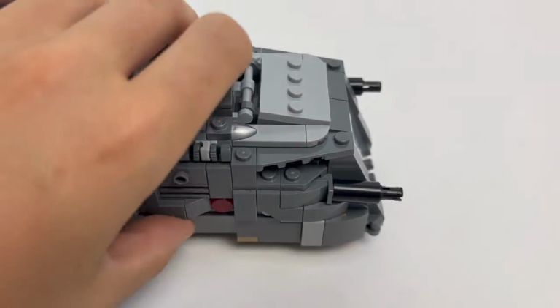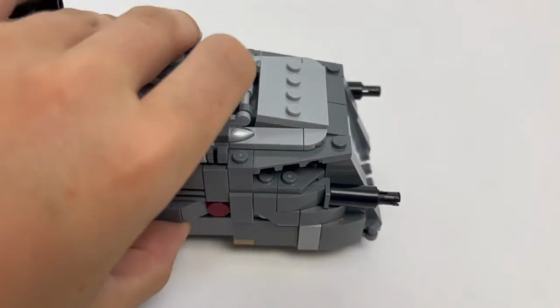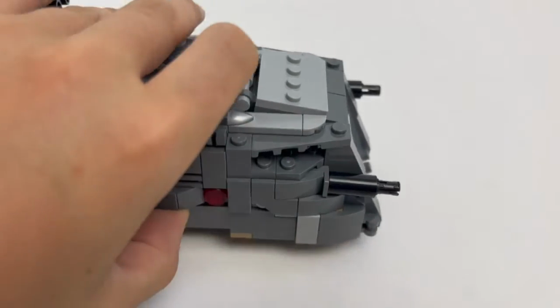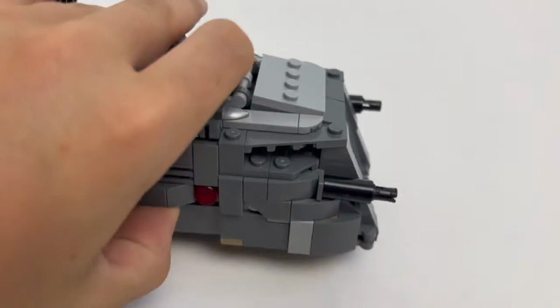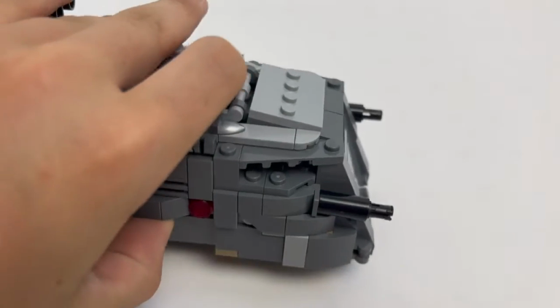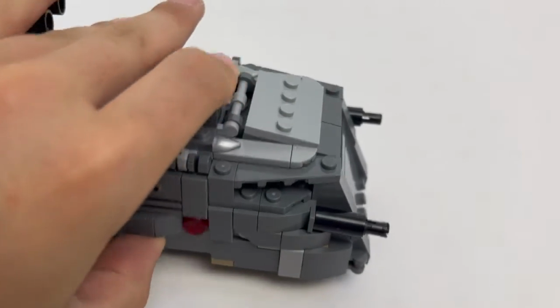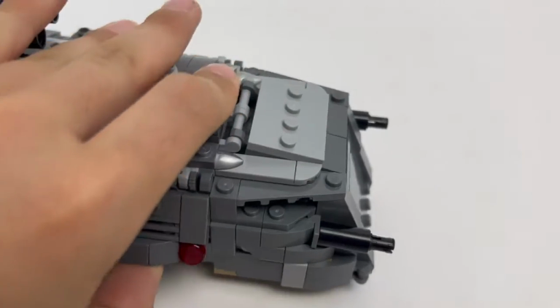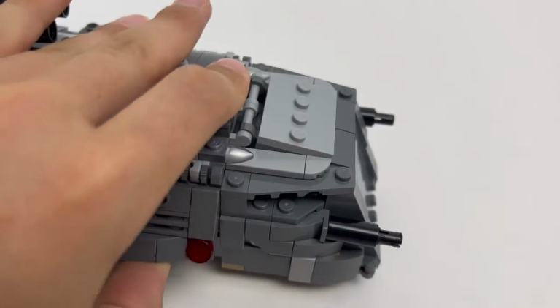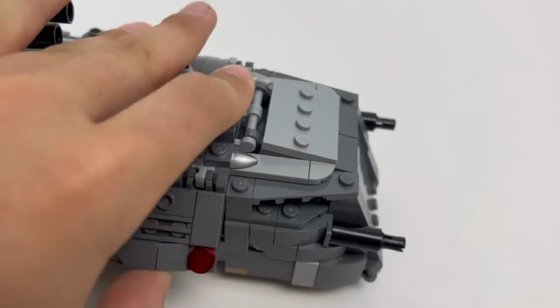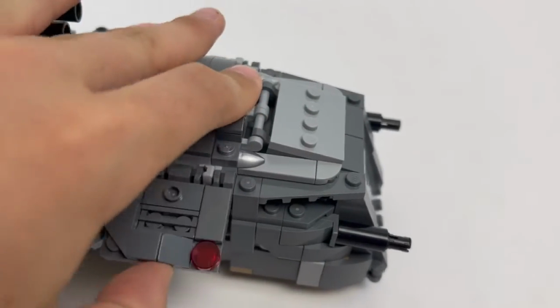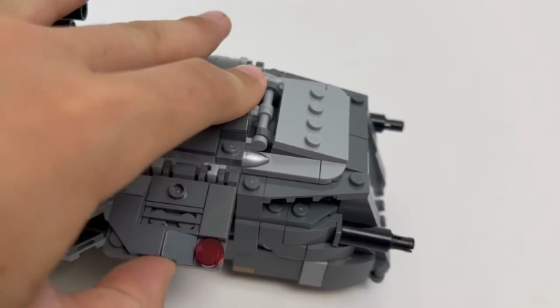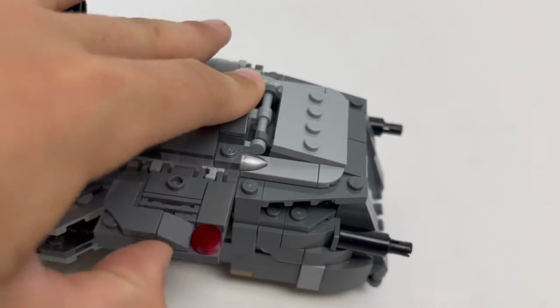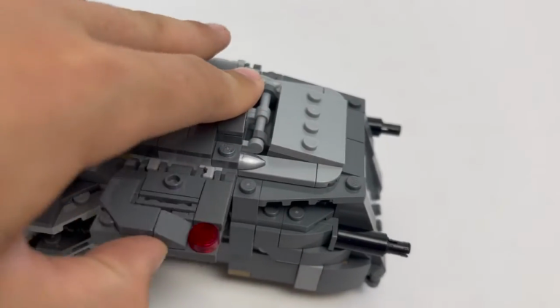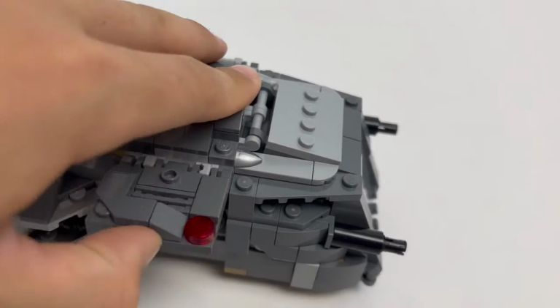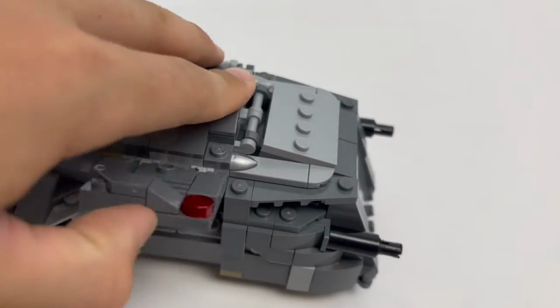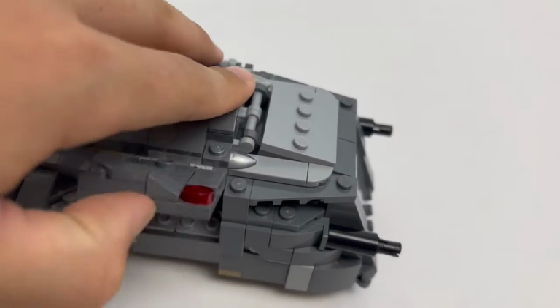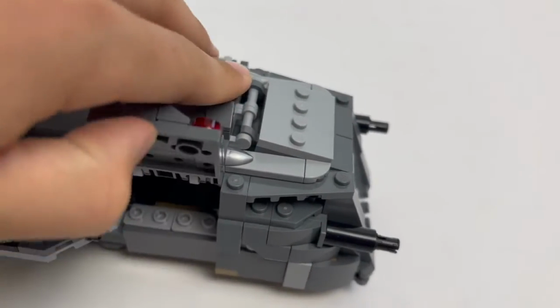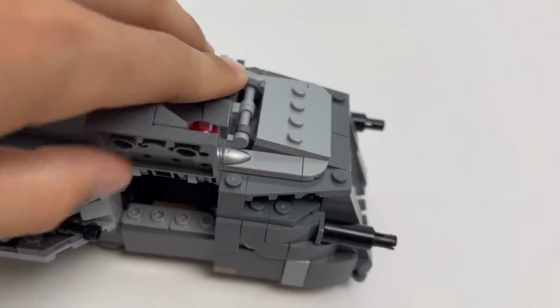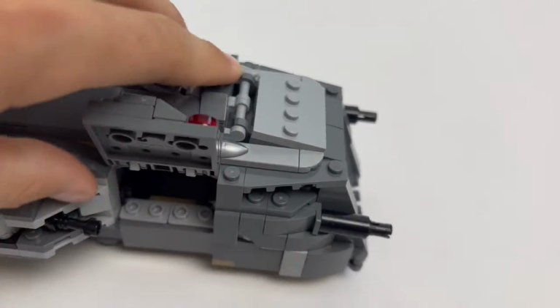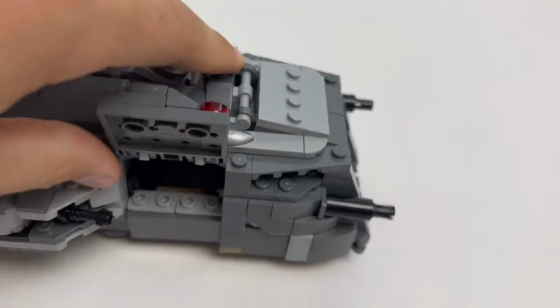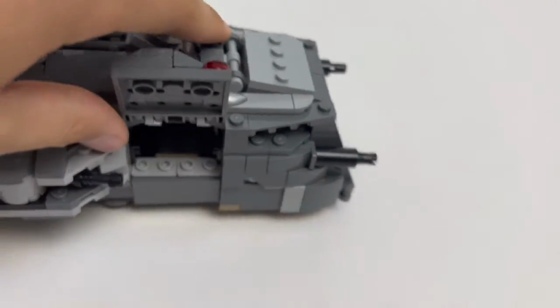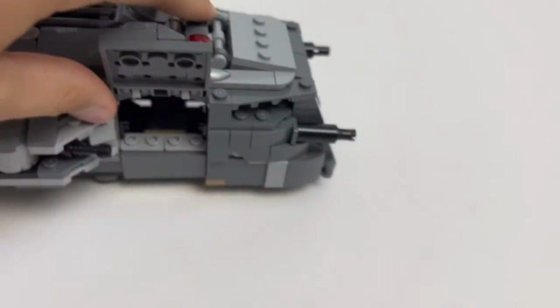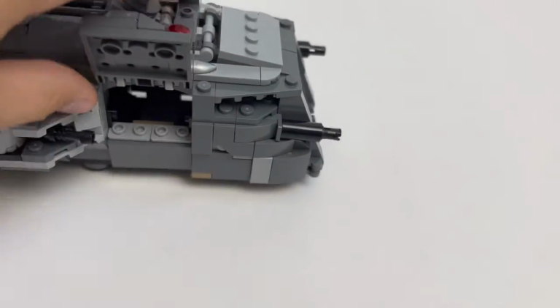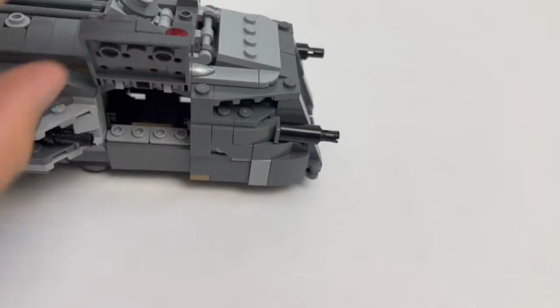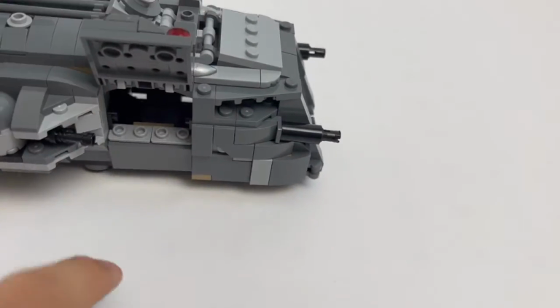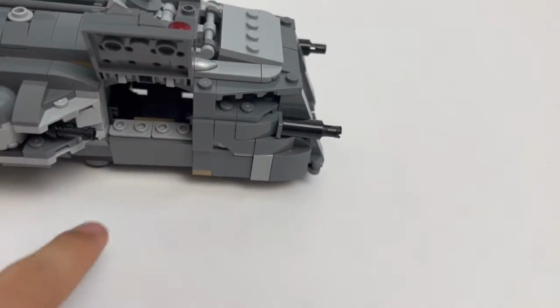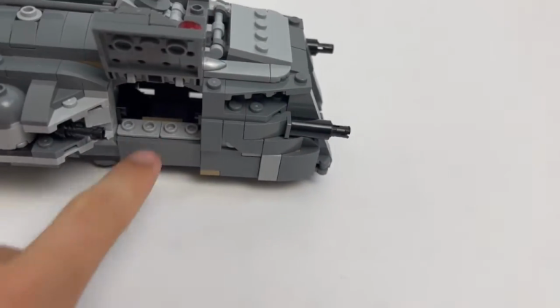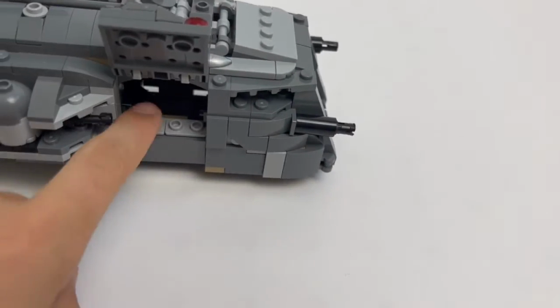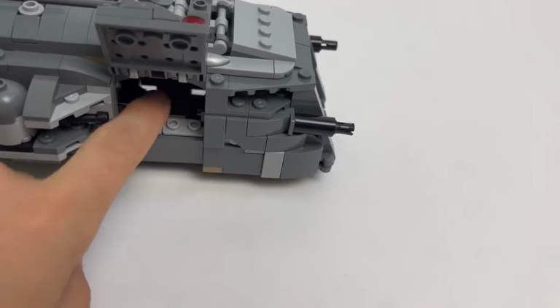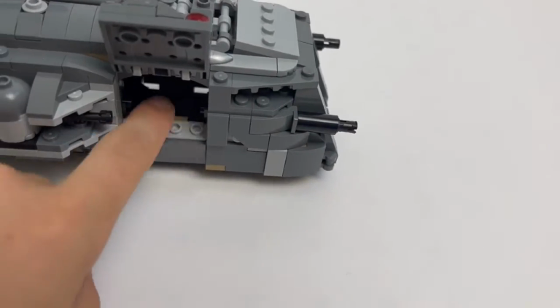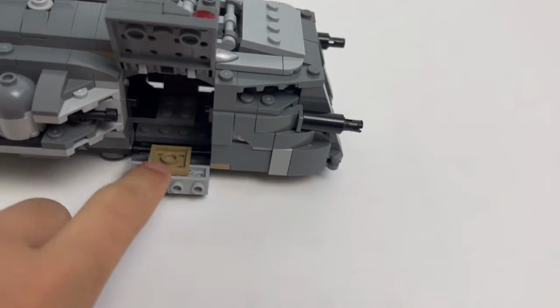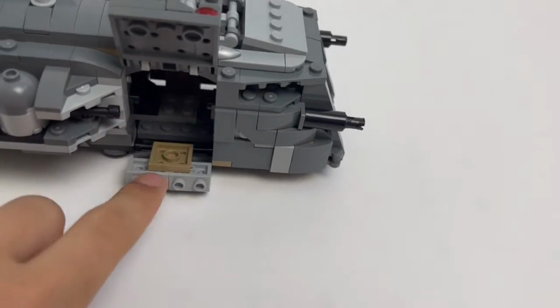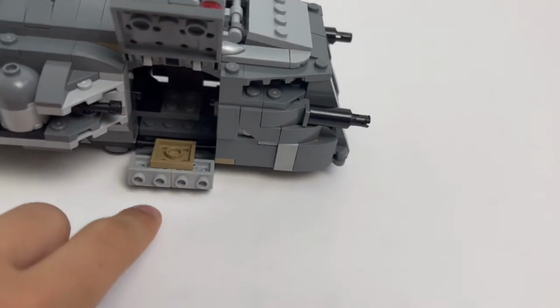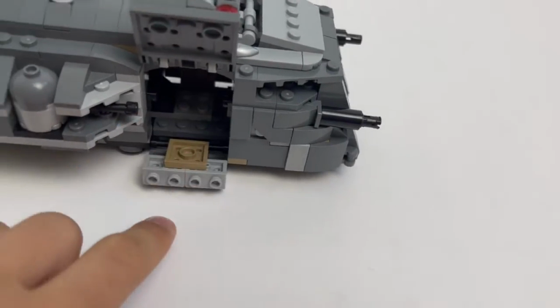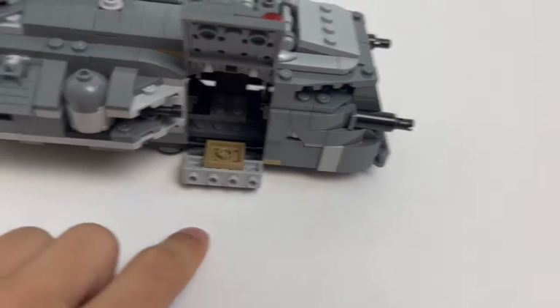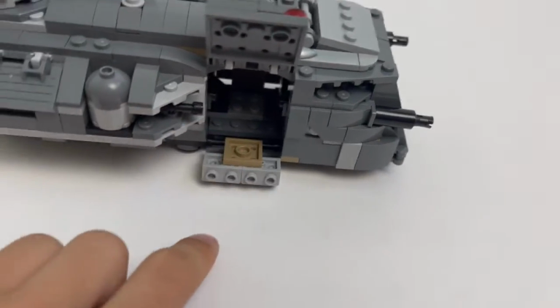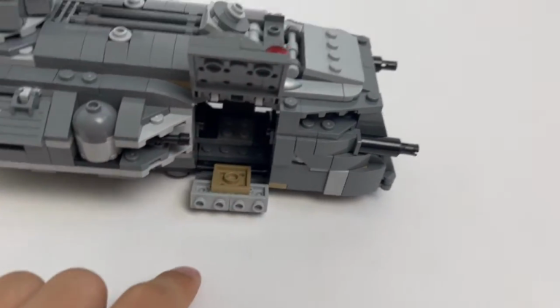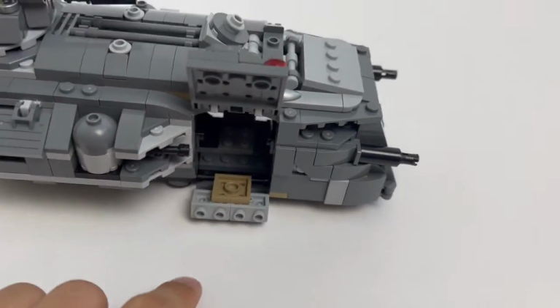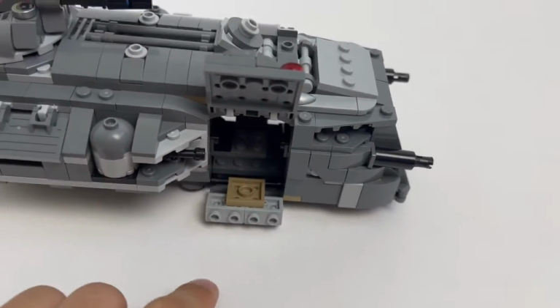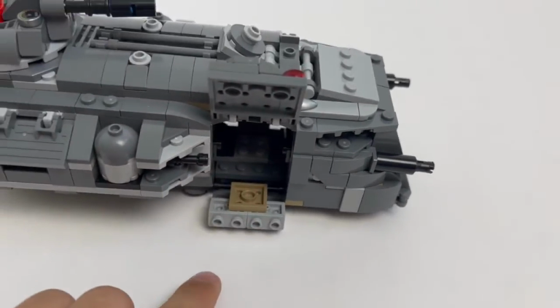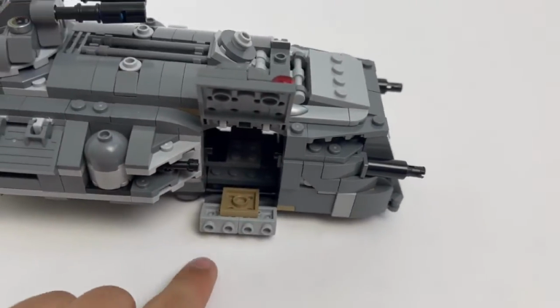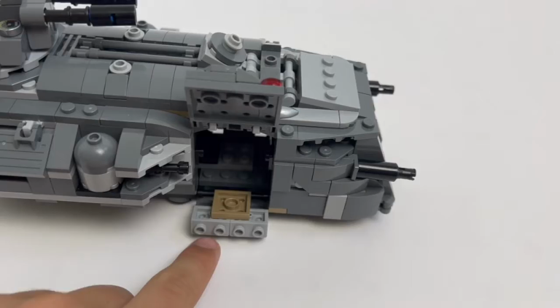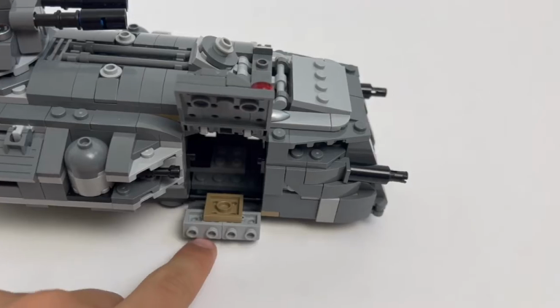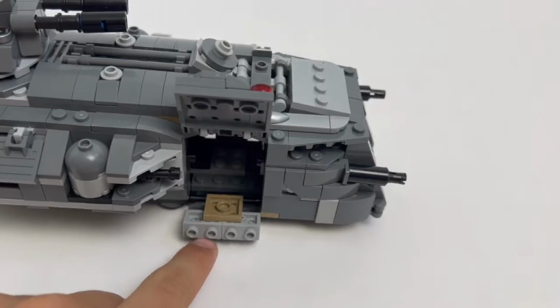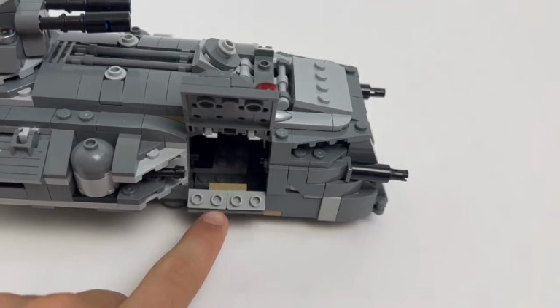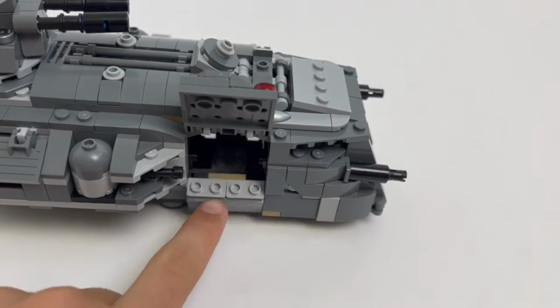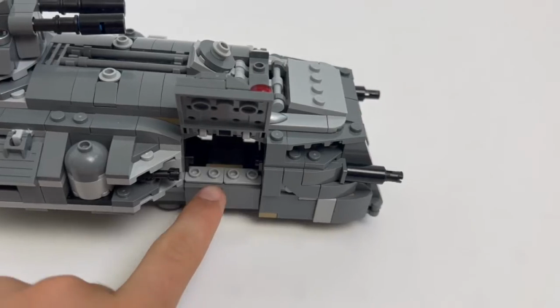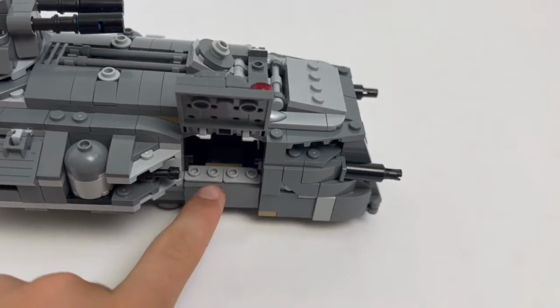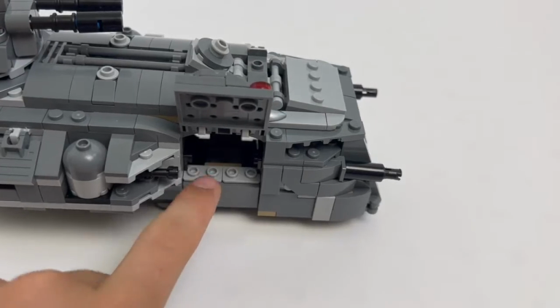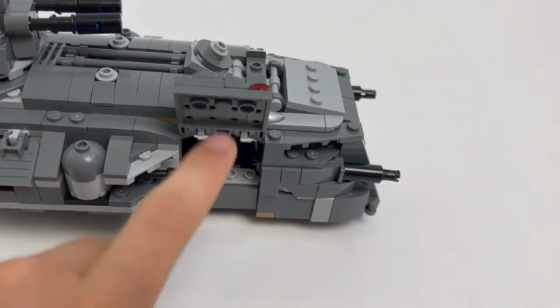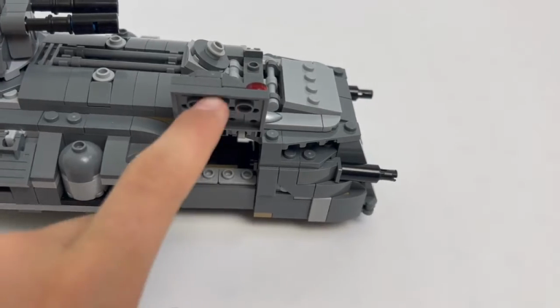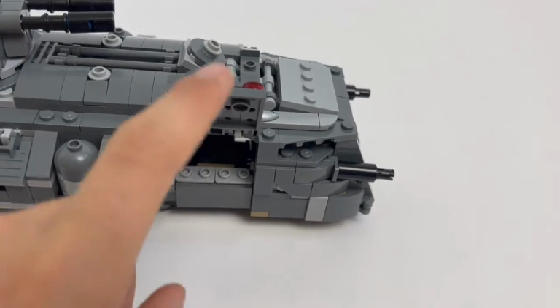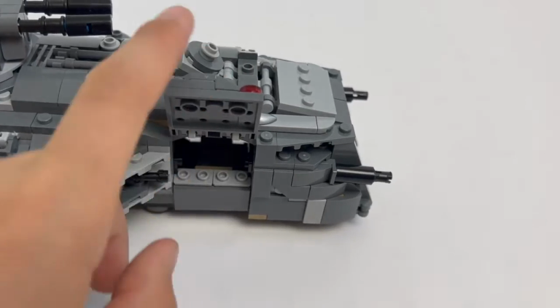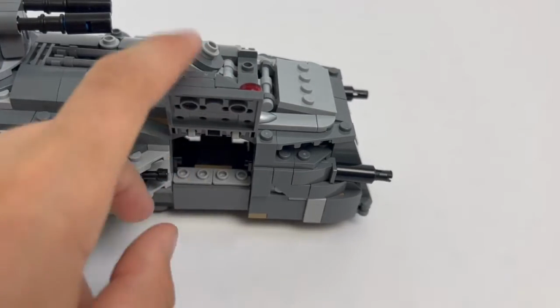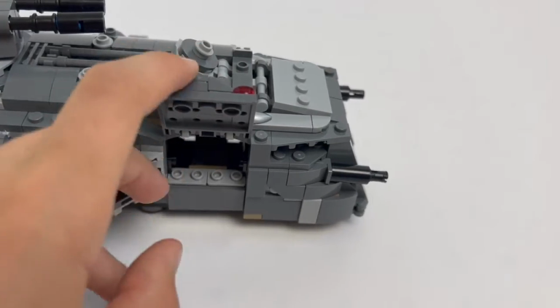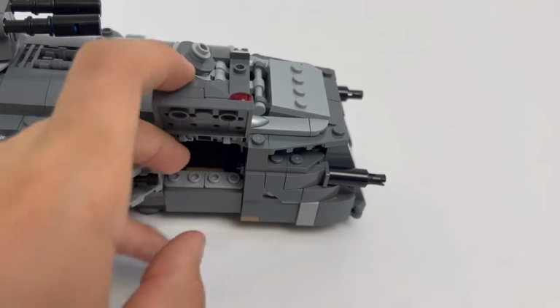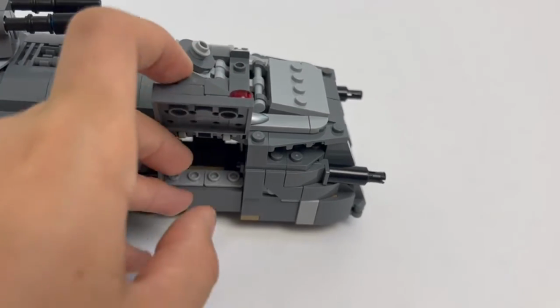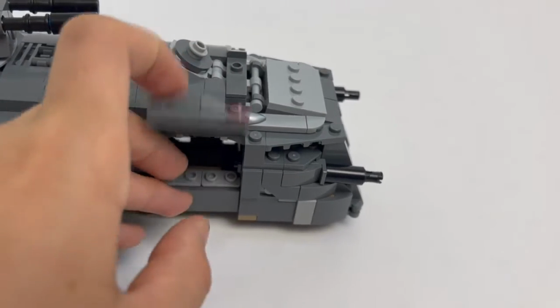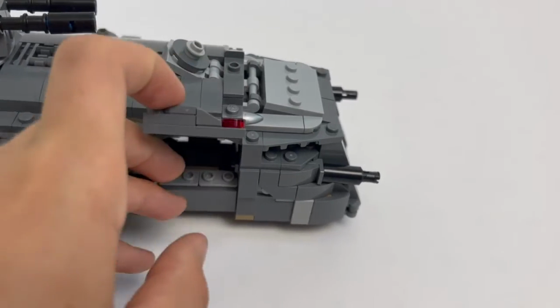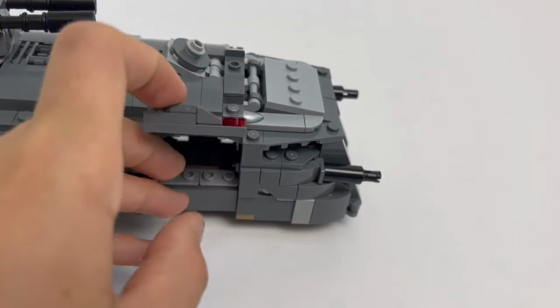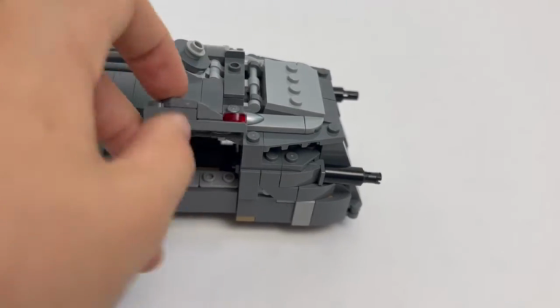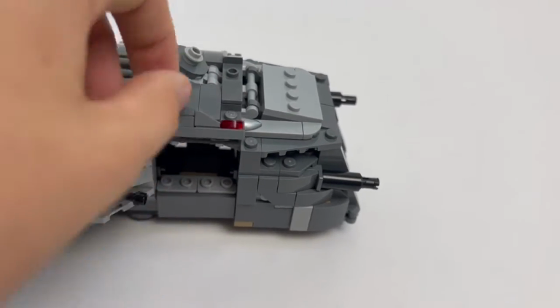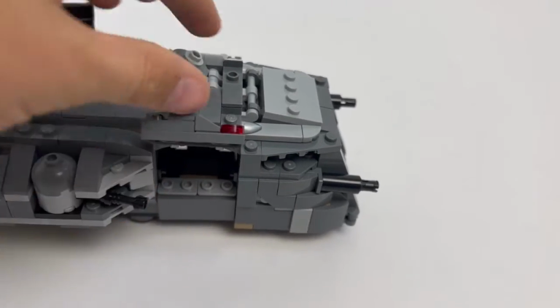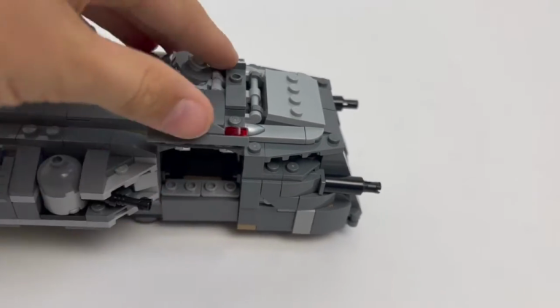And also, if you're into collecting stormtroopers, then I'd also recommend buying this set. But on to the customization.